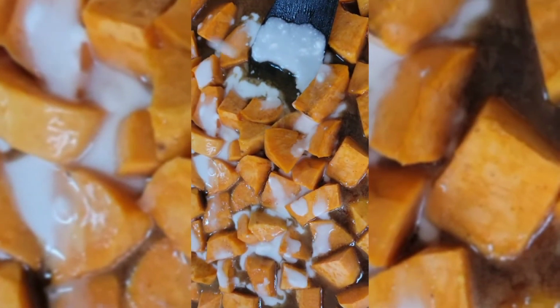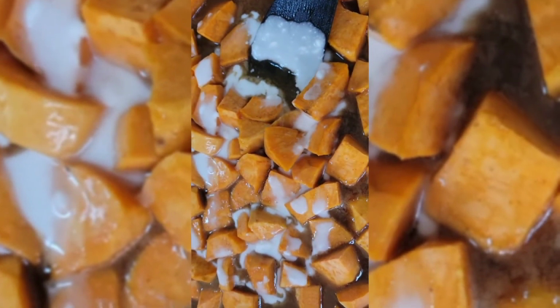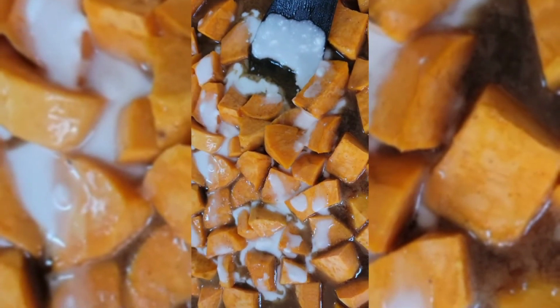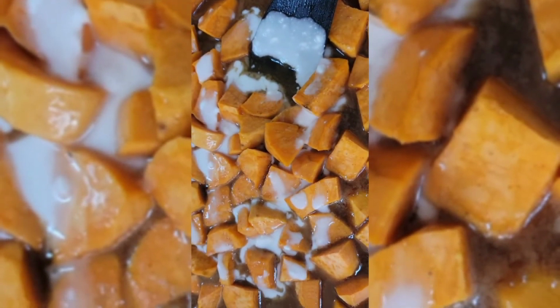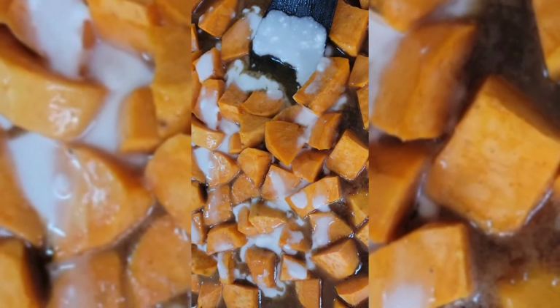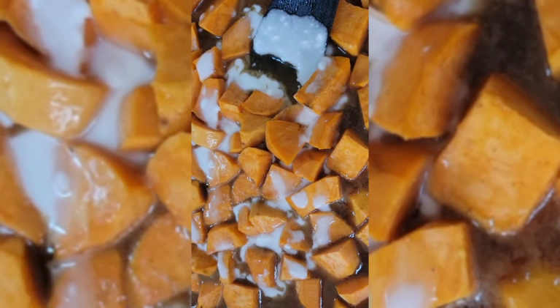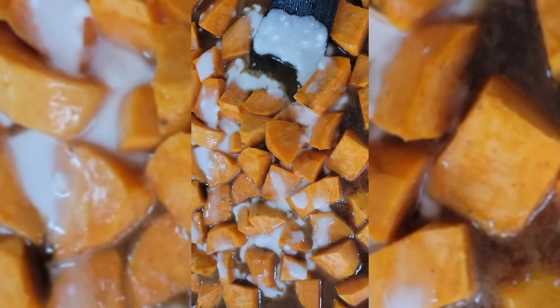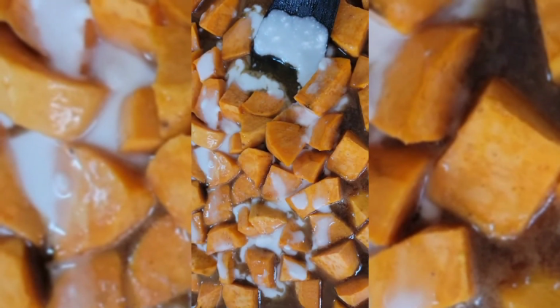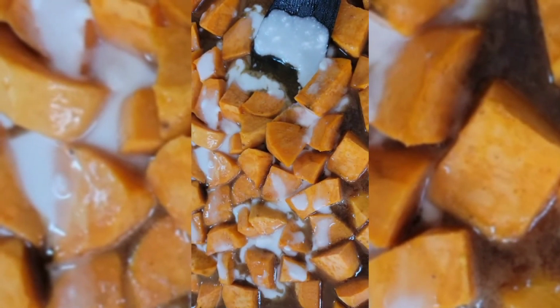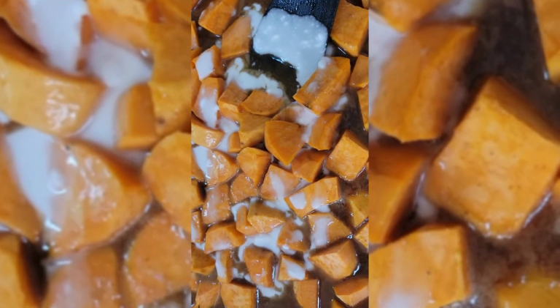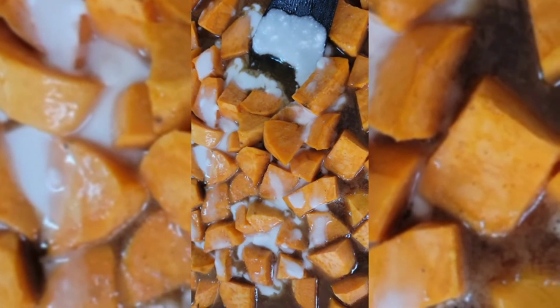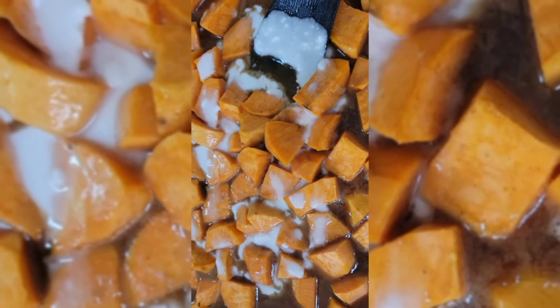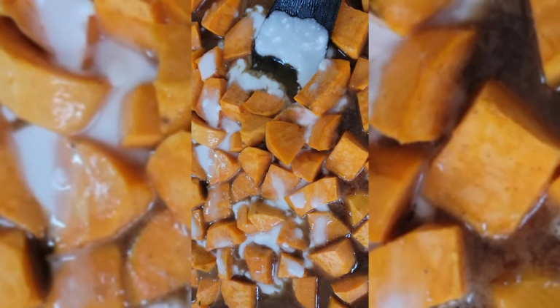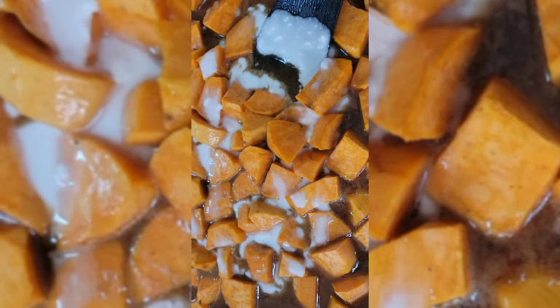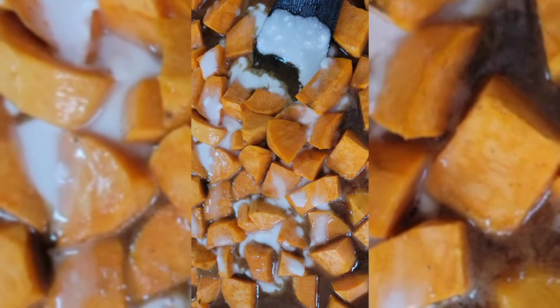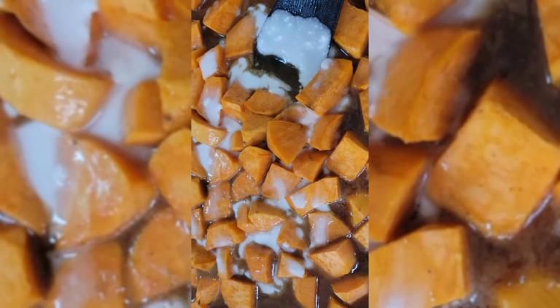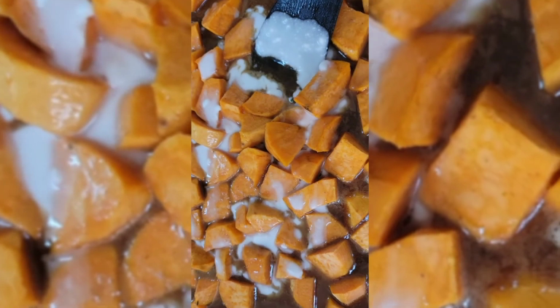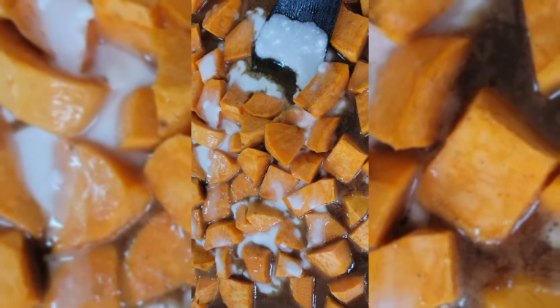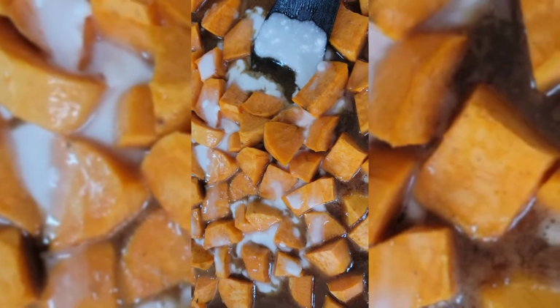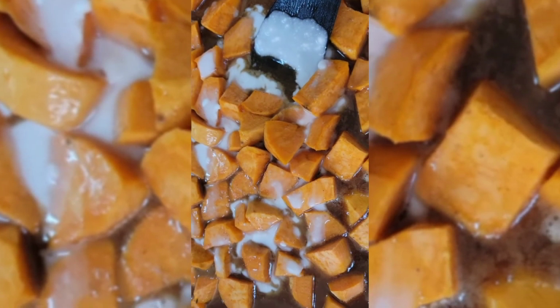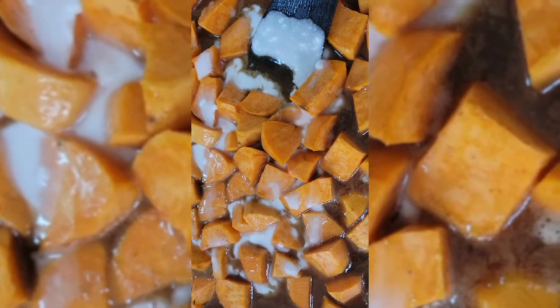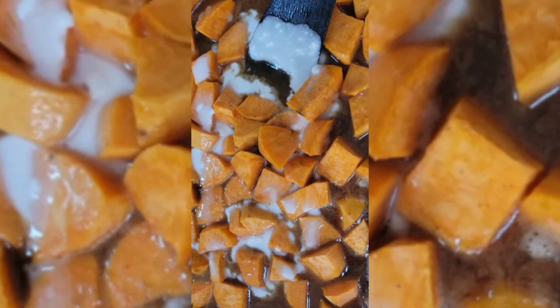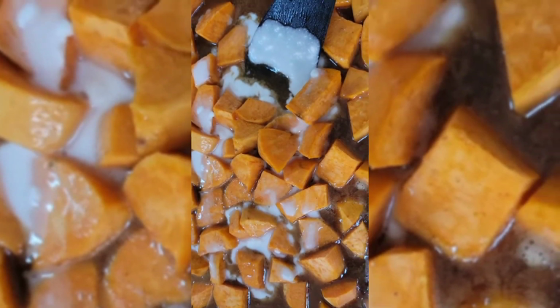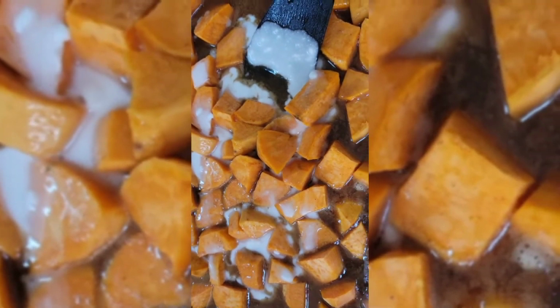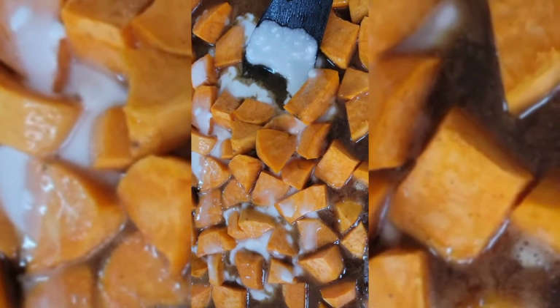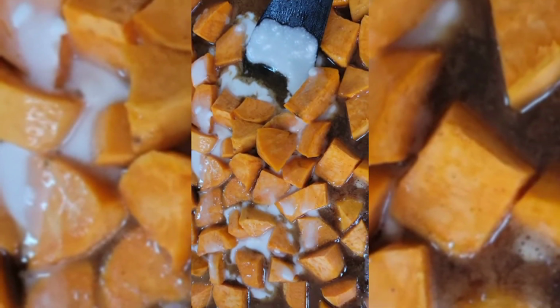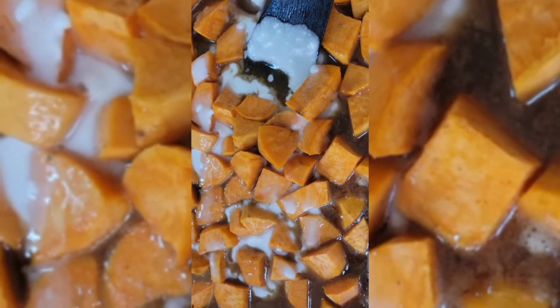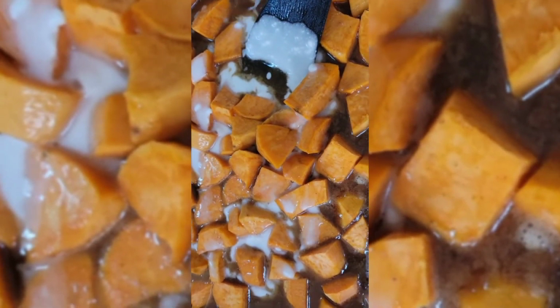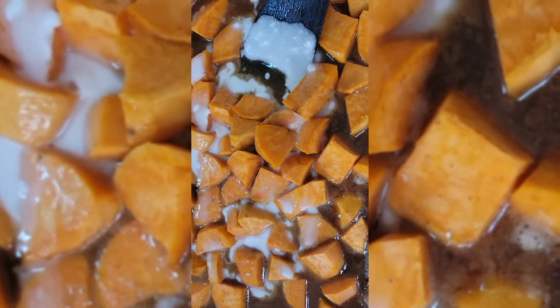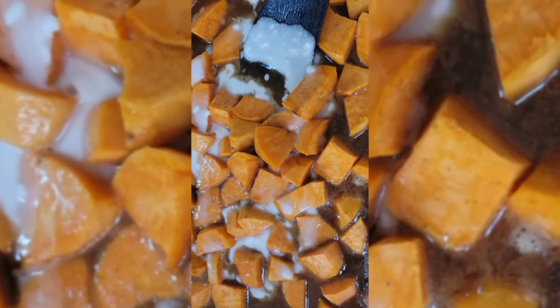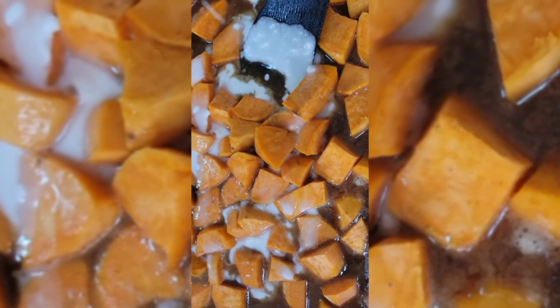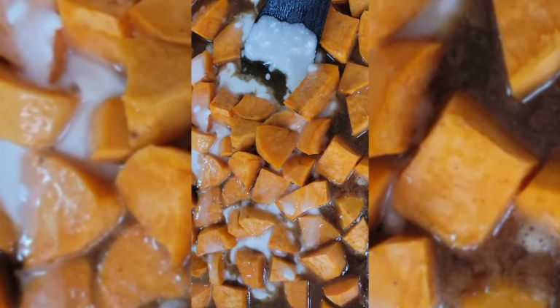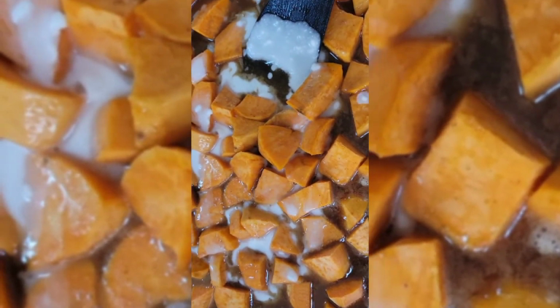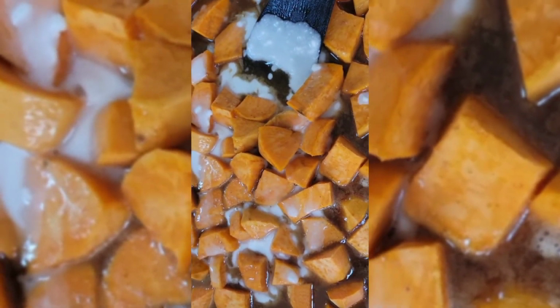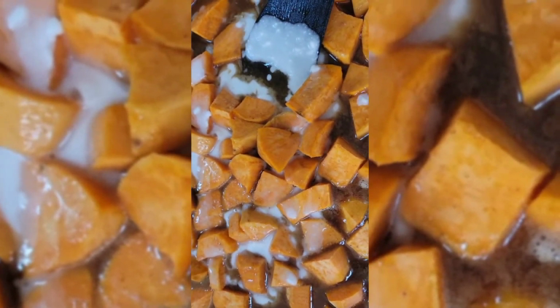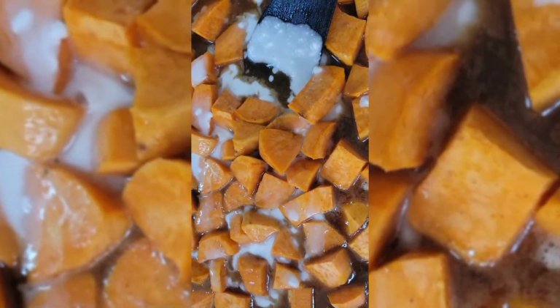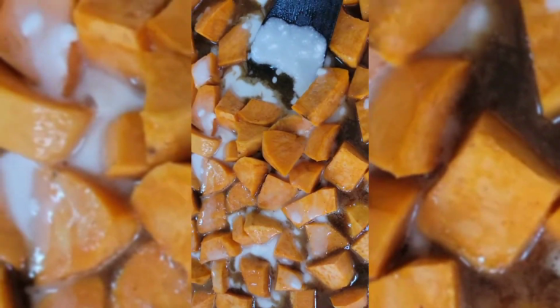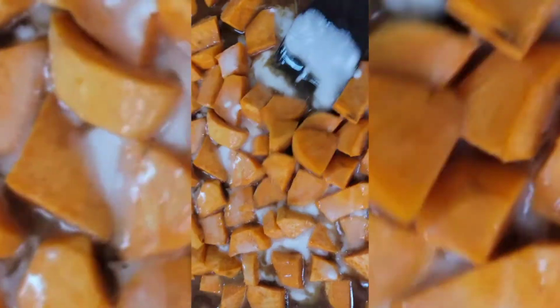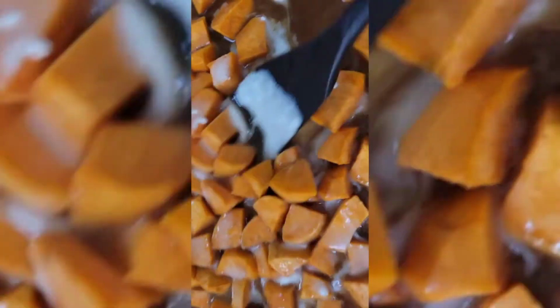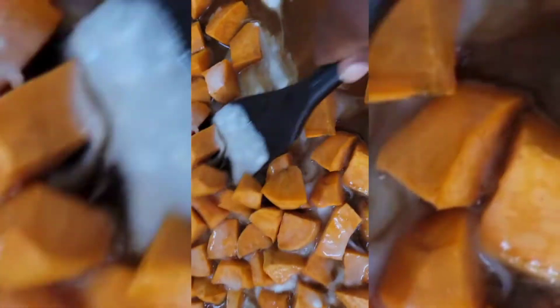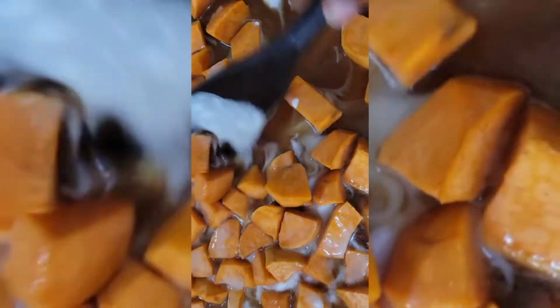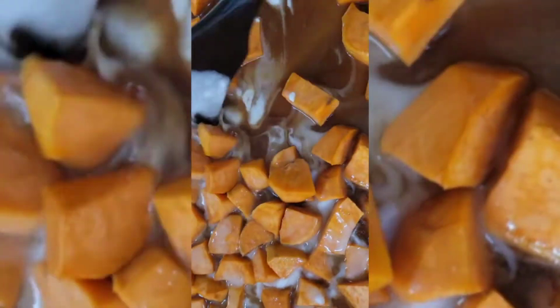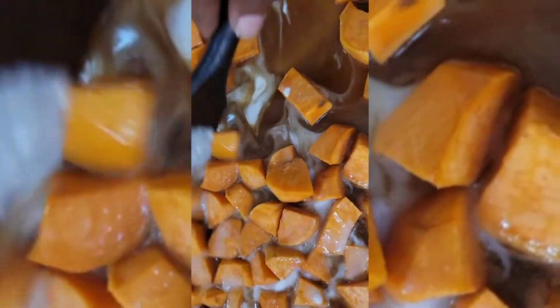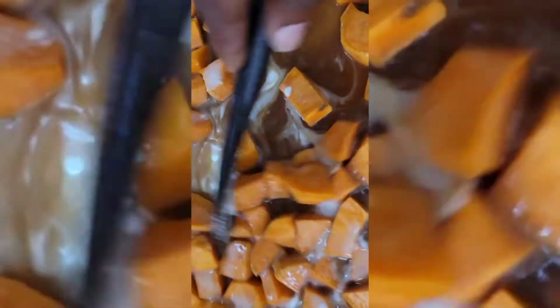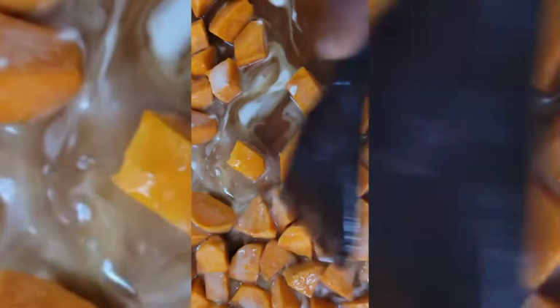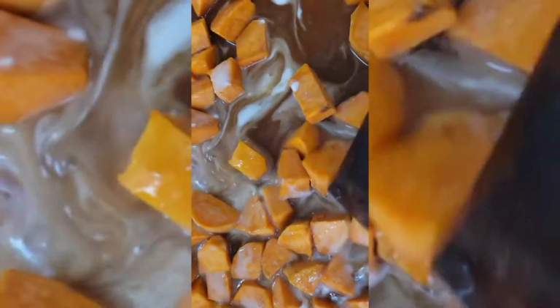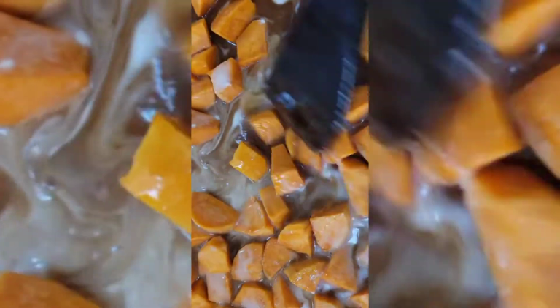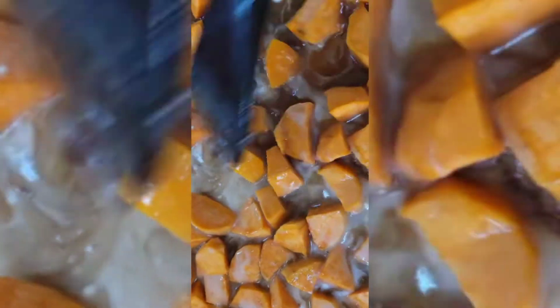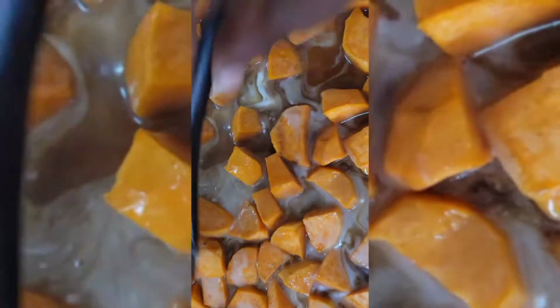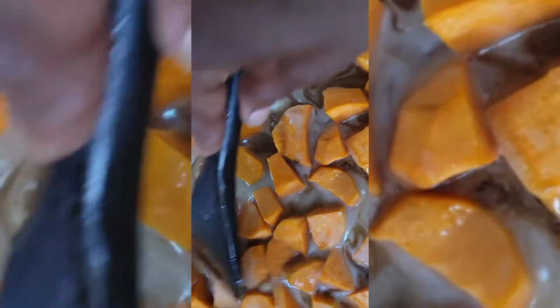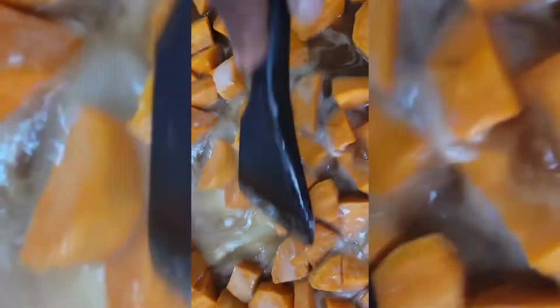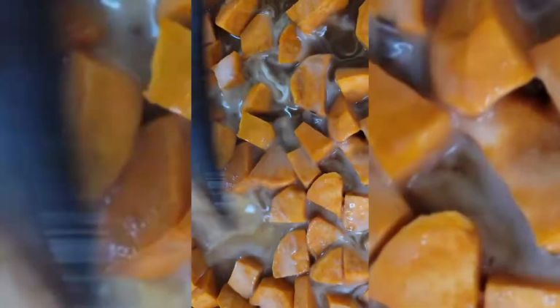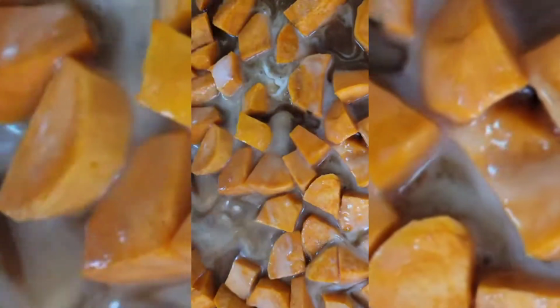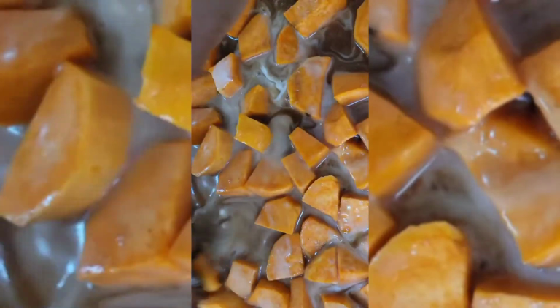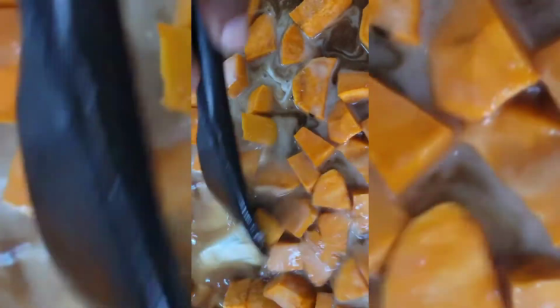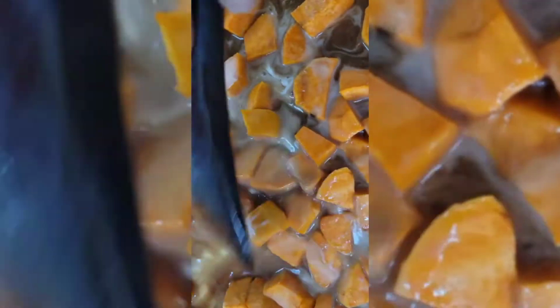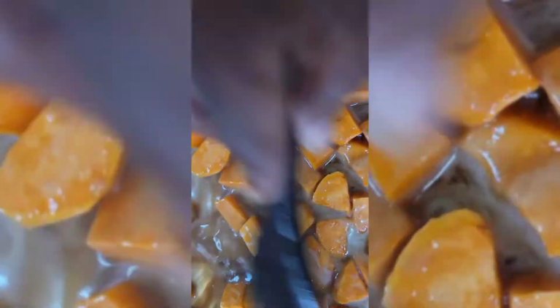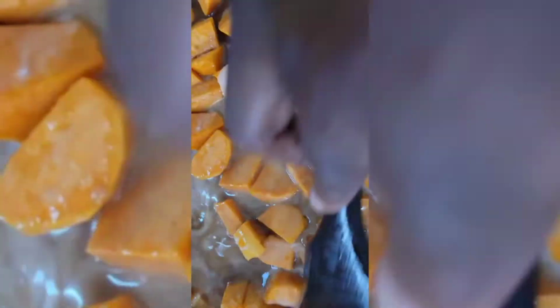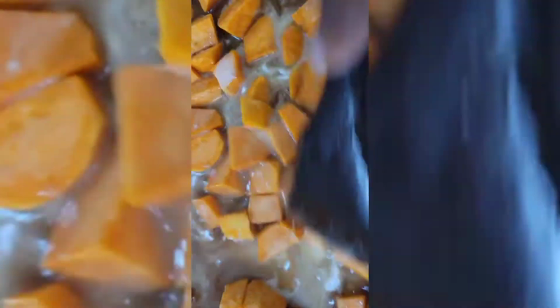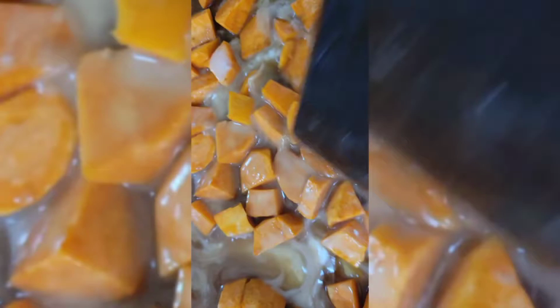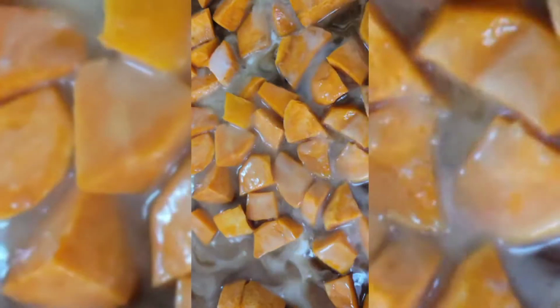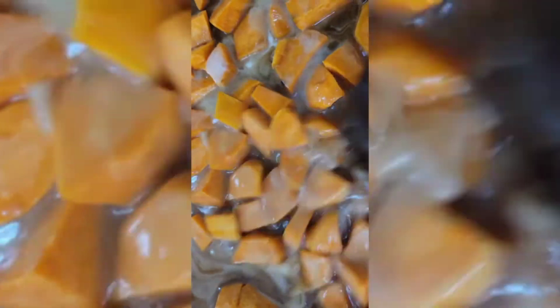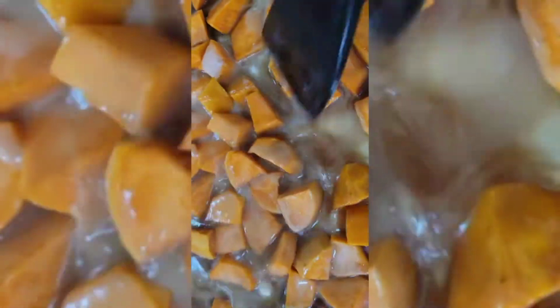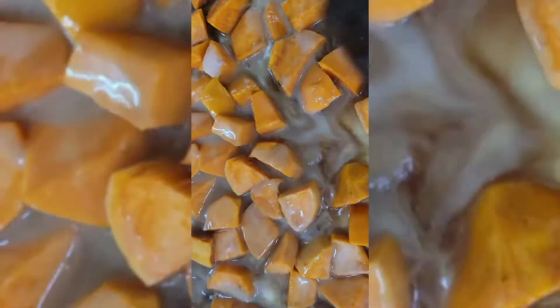This candy is smelling real good guys. I'm going to stir it to get a little bit of color.